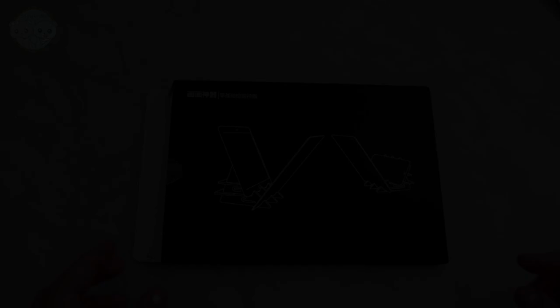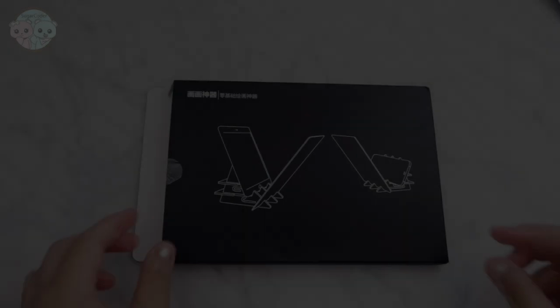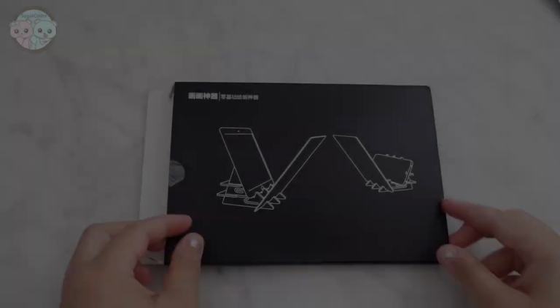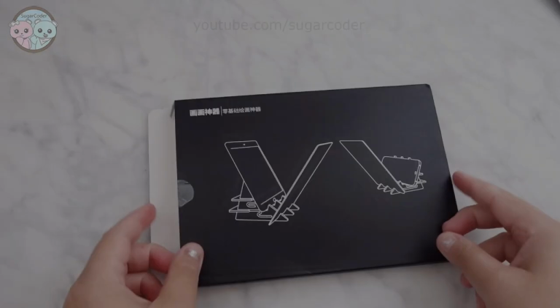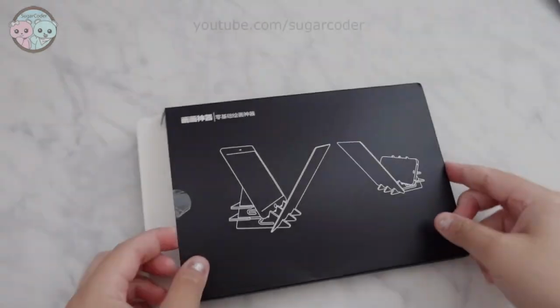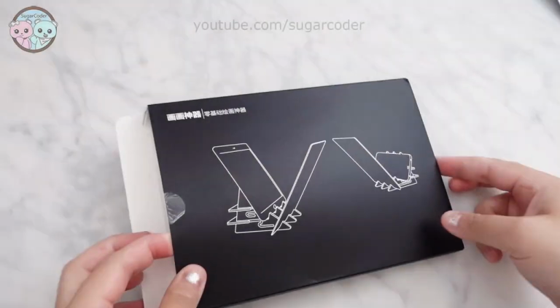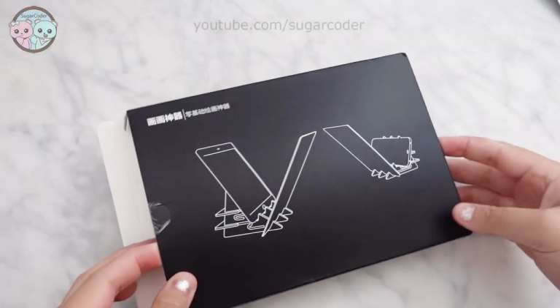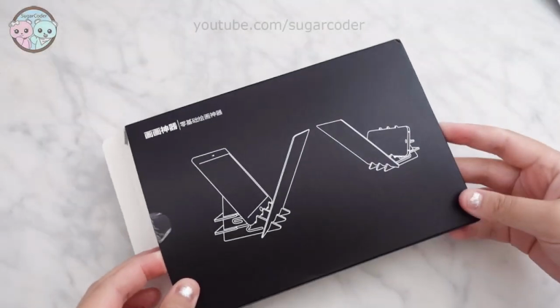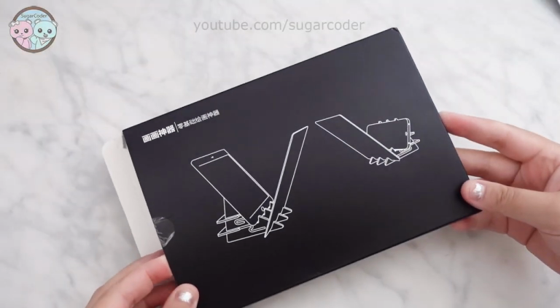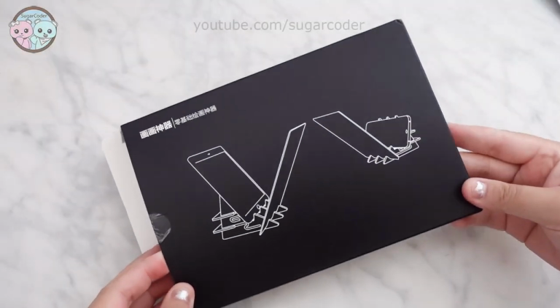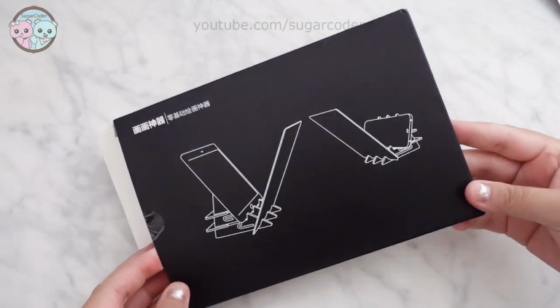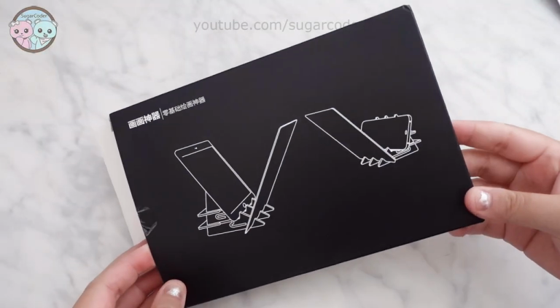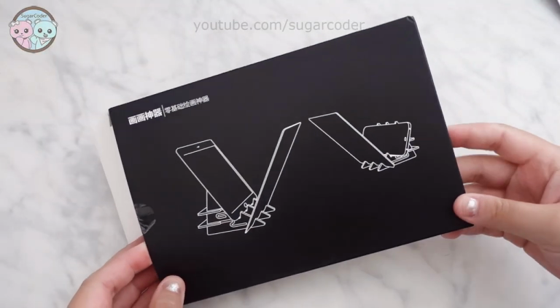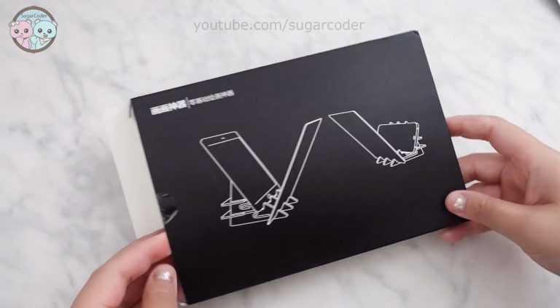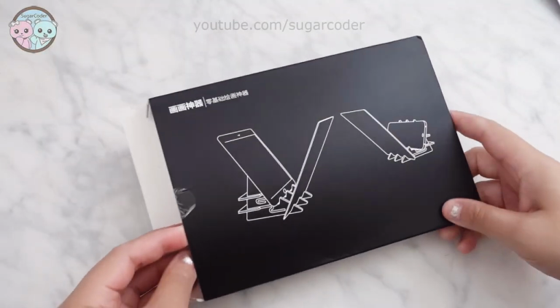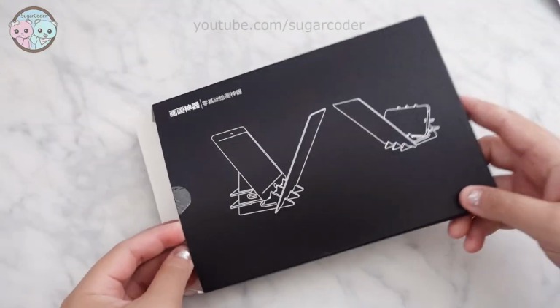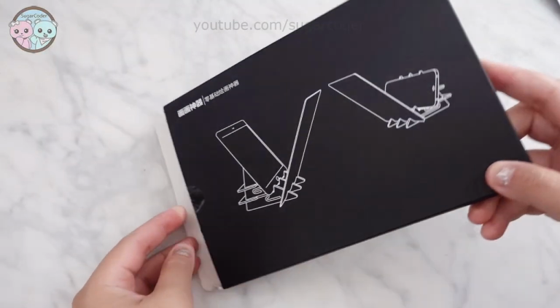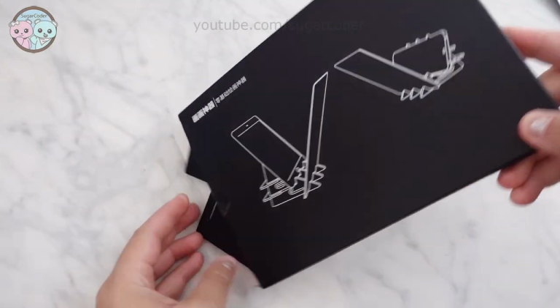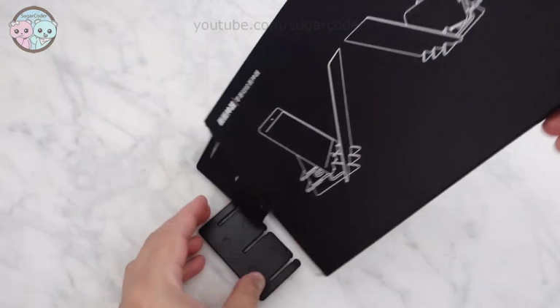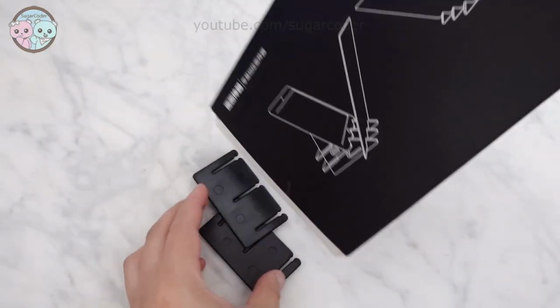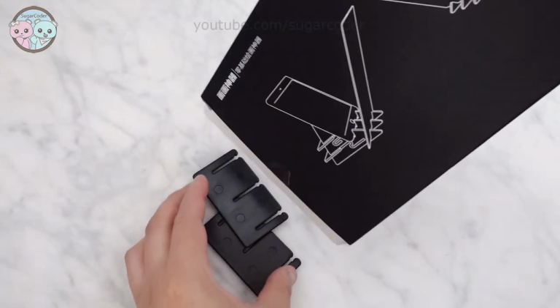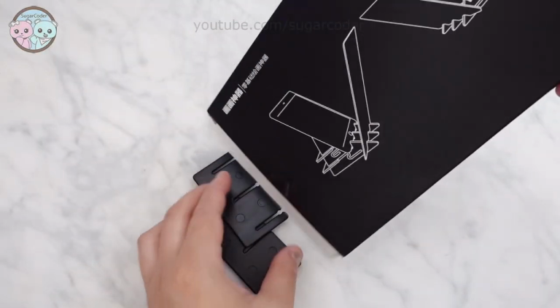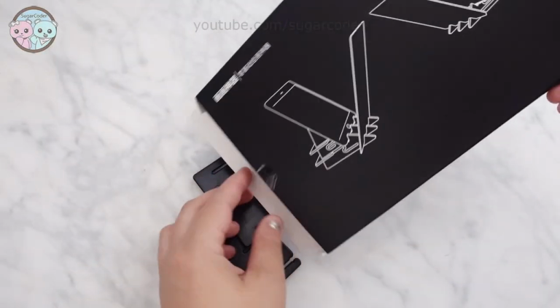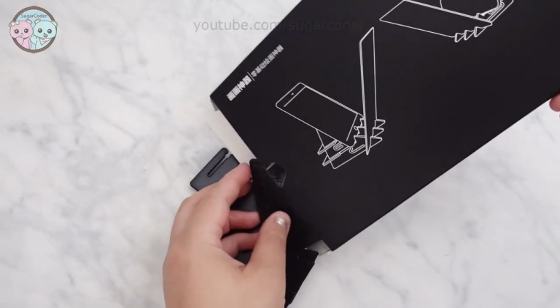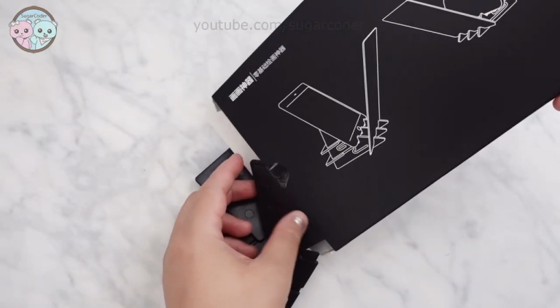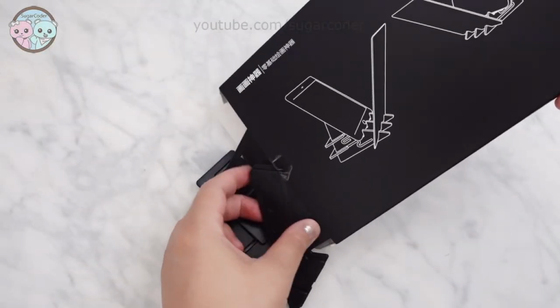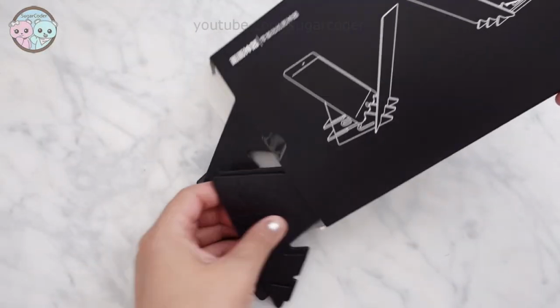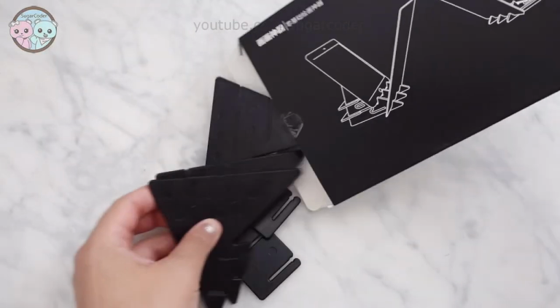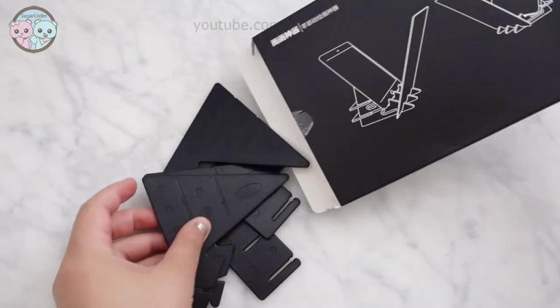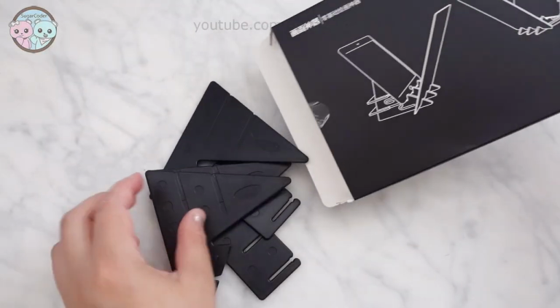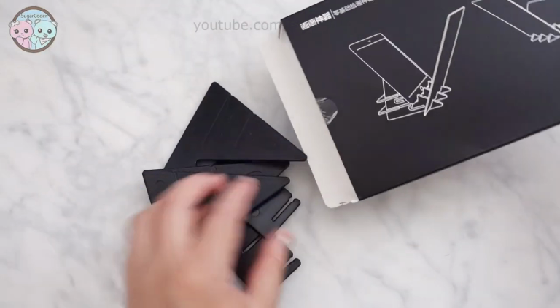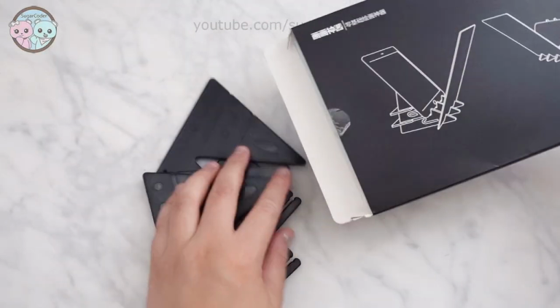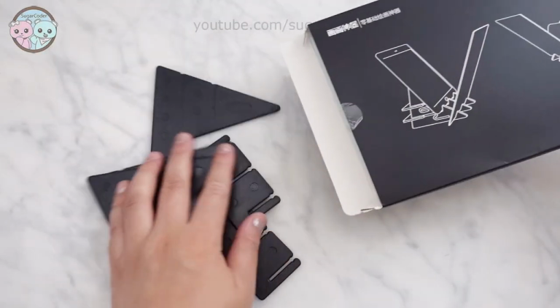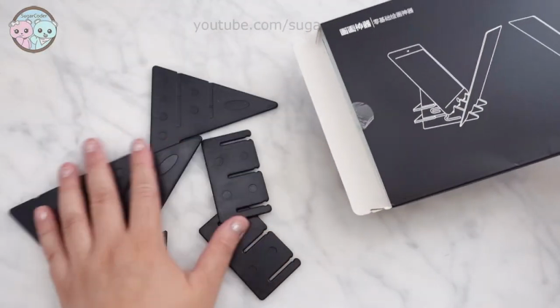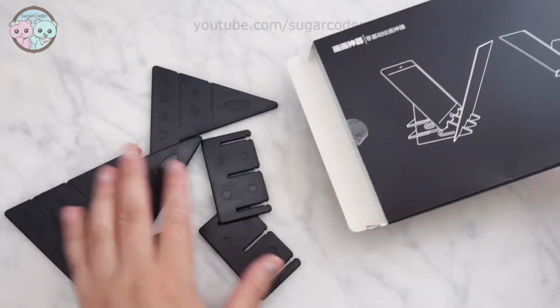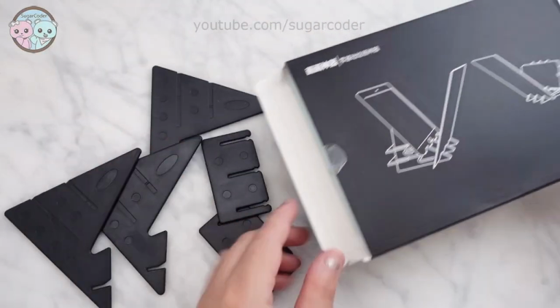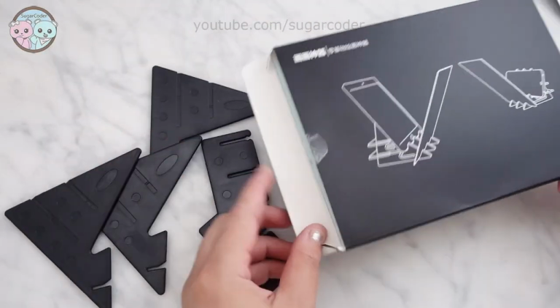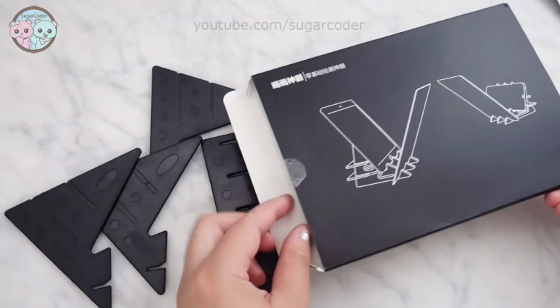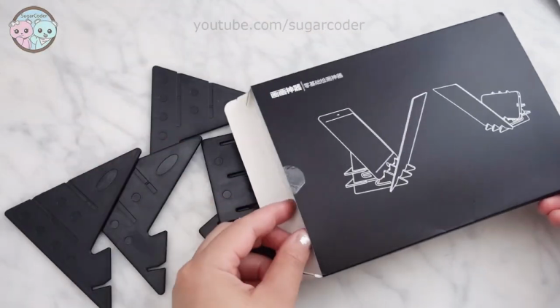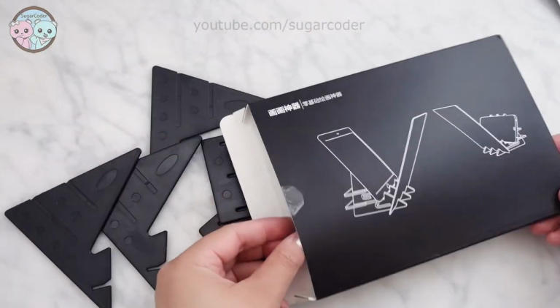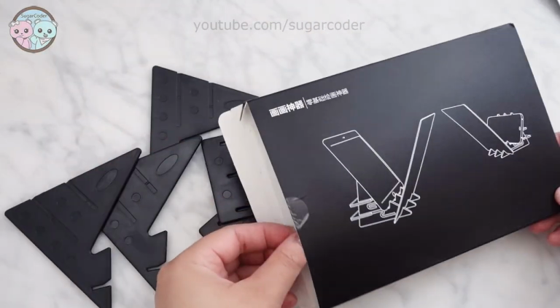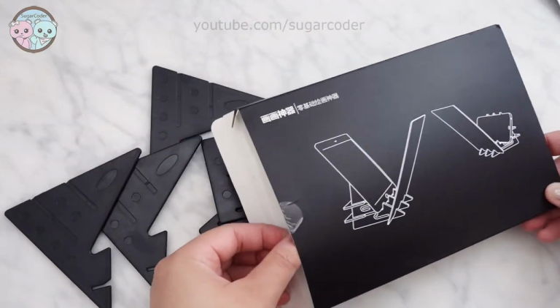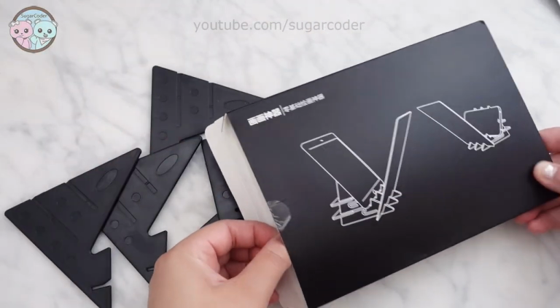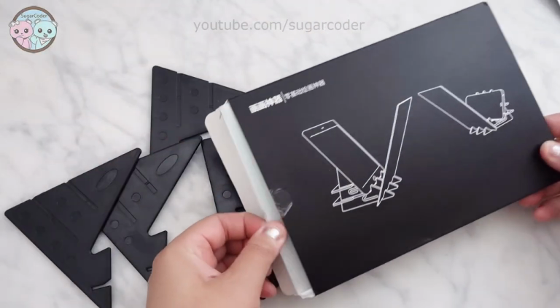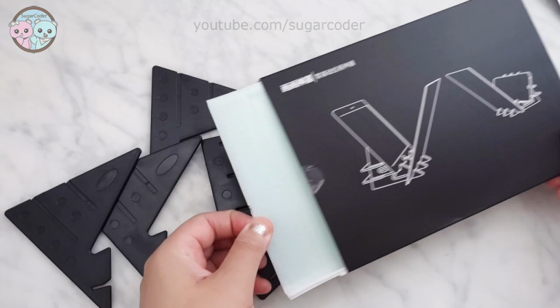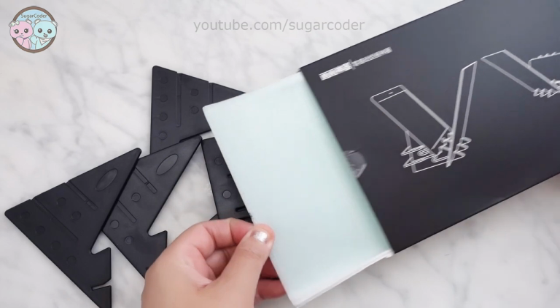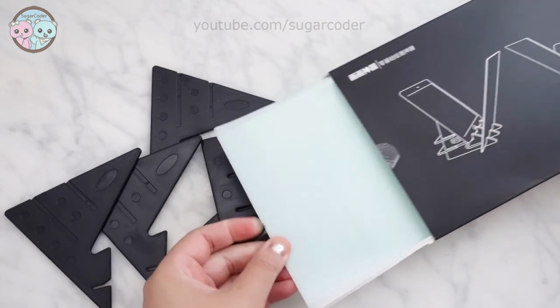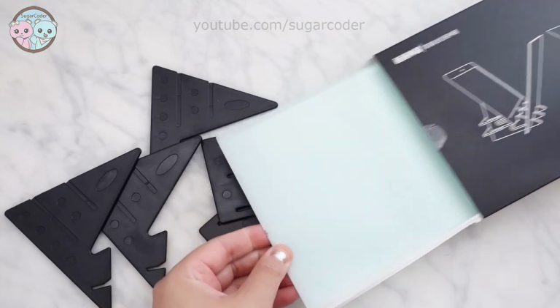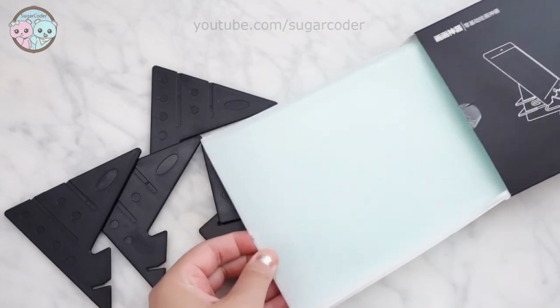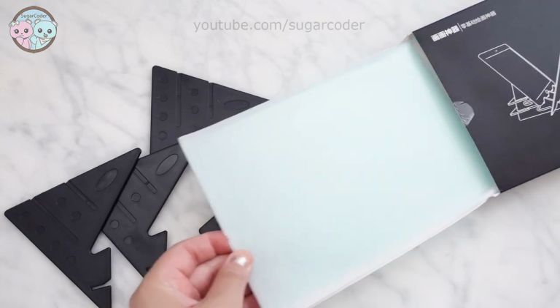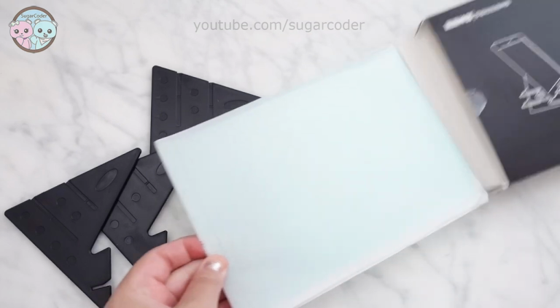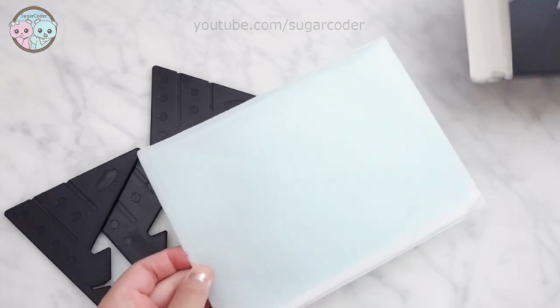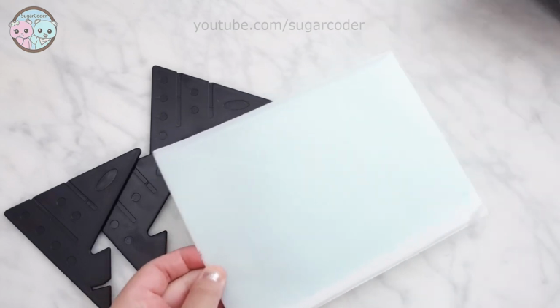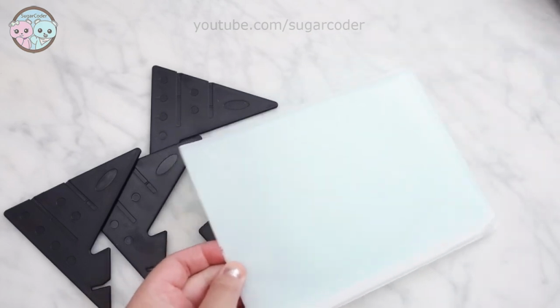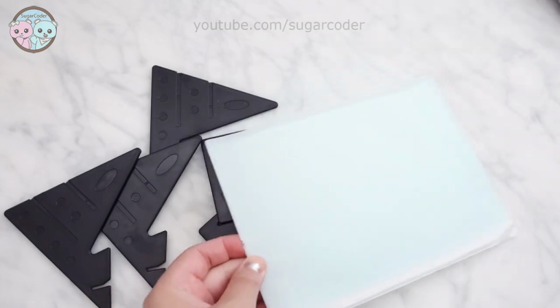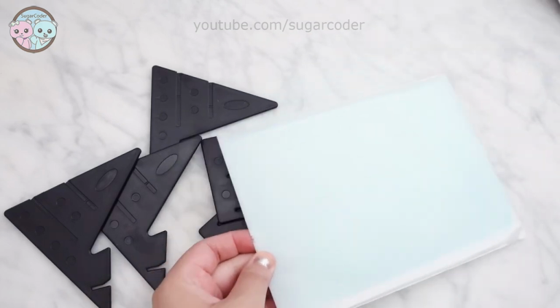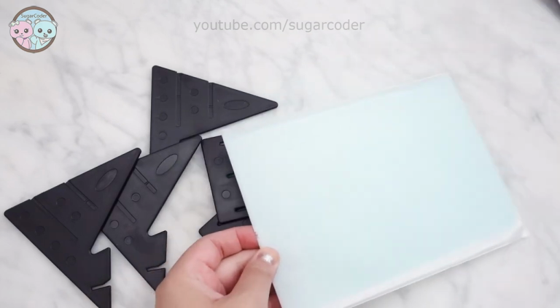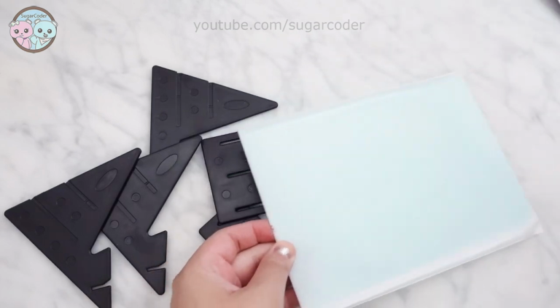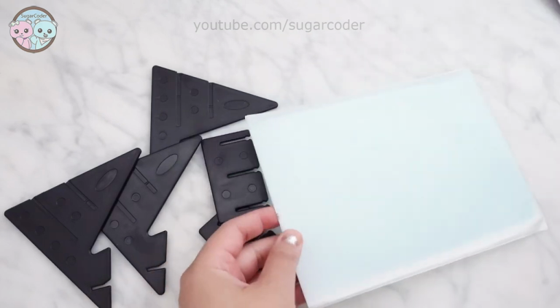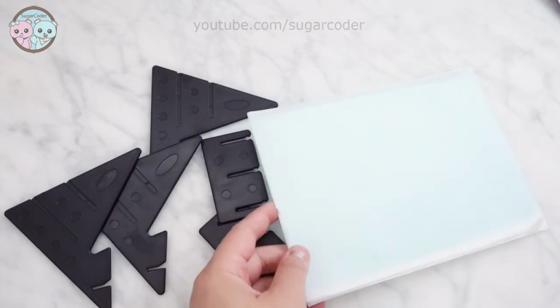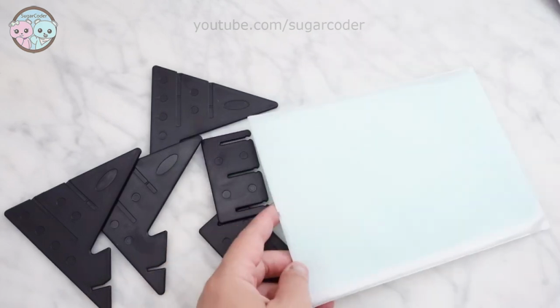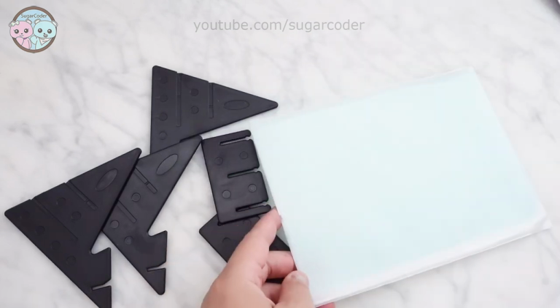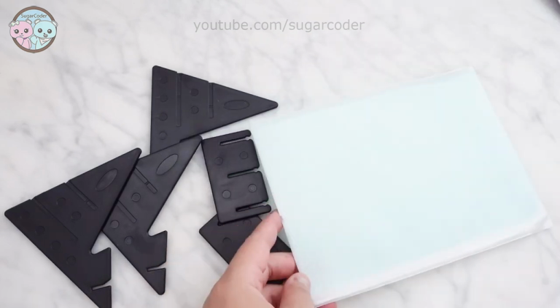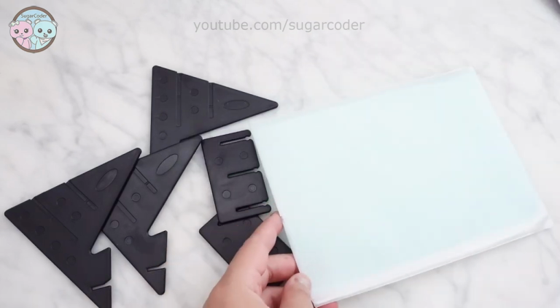Hey there, this is Sugarcoater. In this video, I am going to test and review this optical tracing board item that I discovered recently.